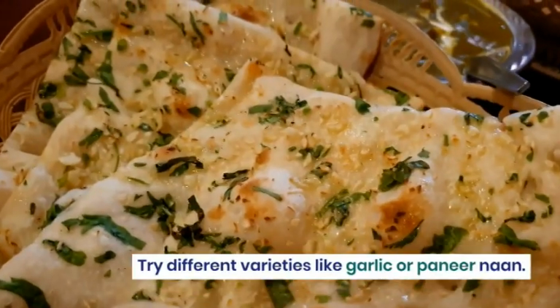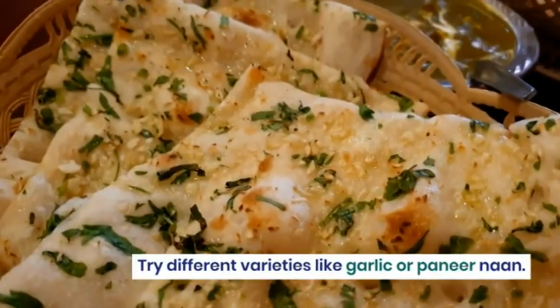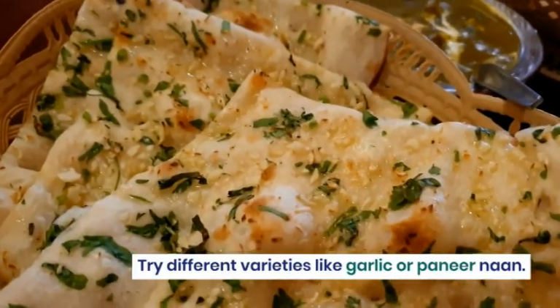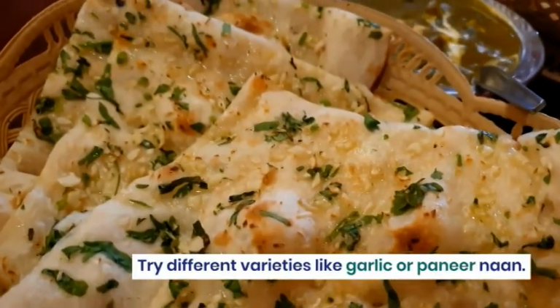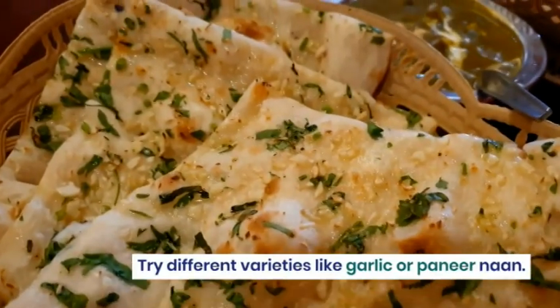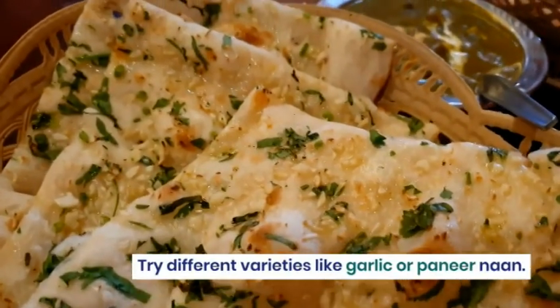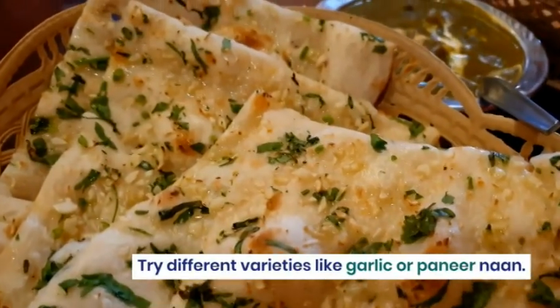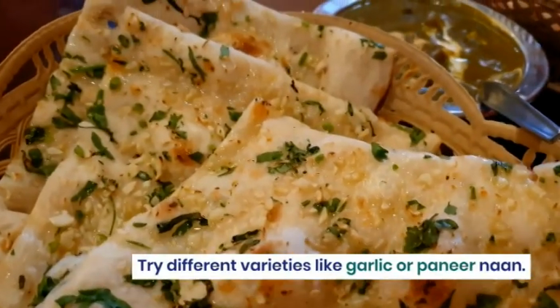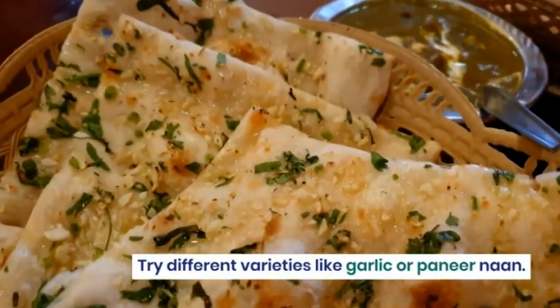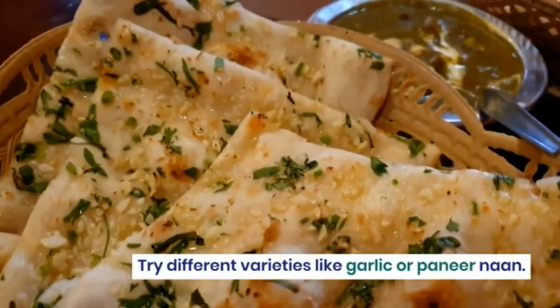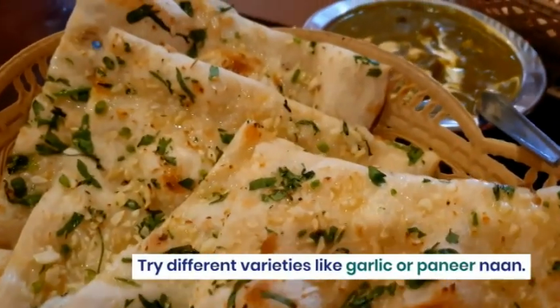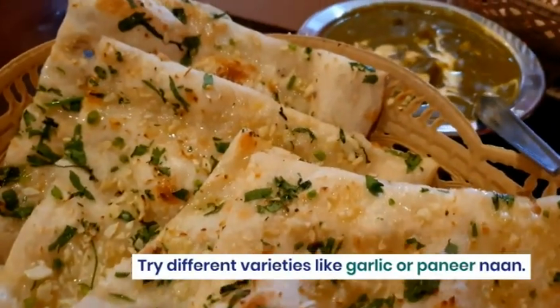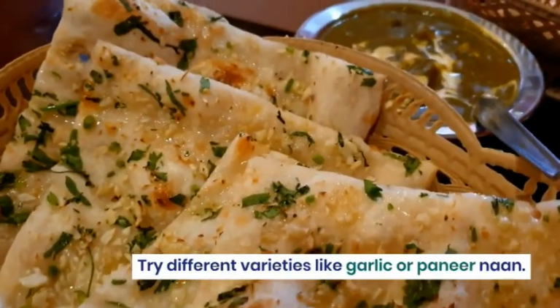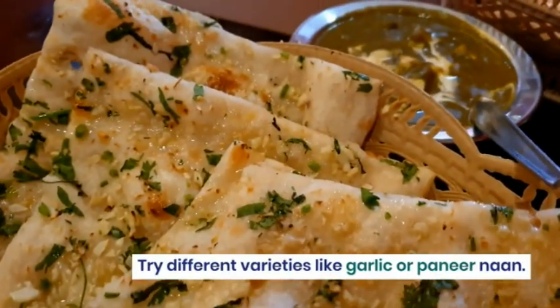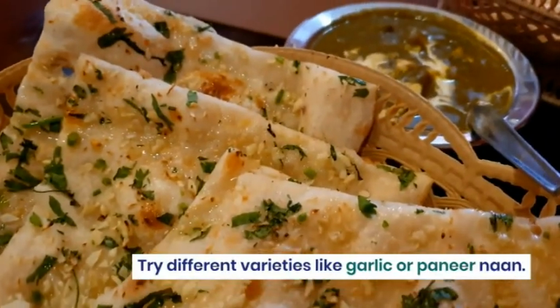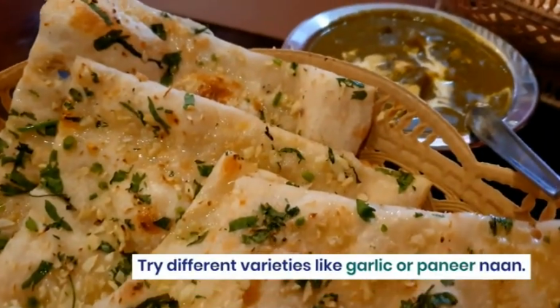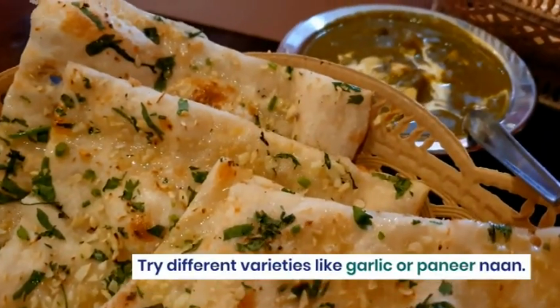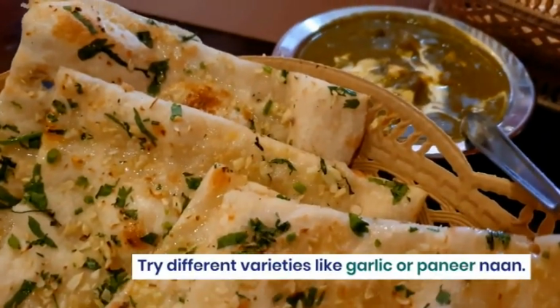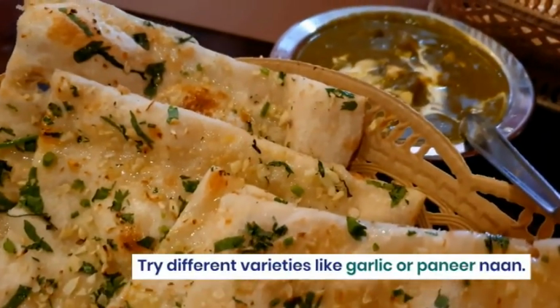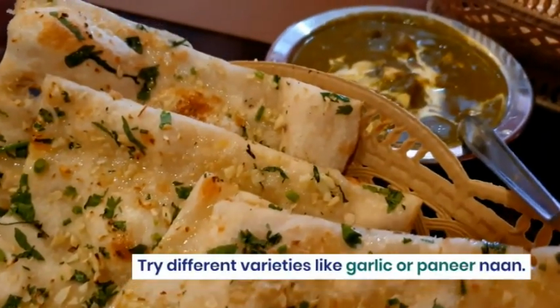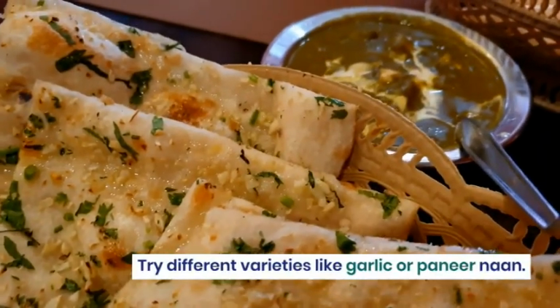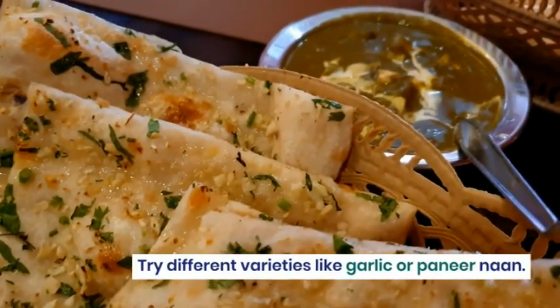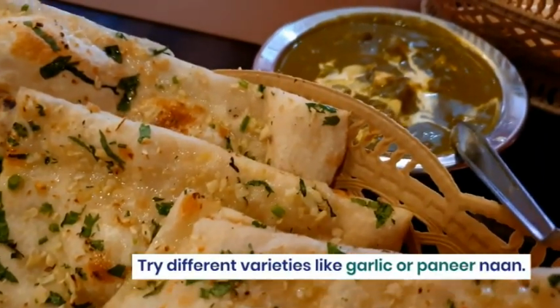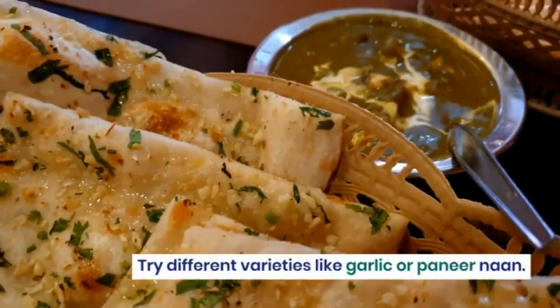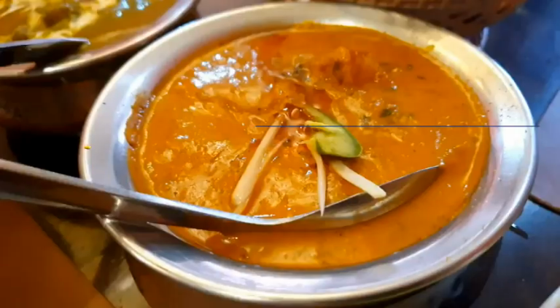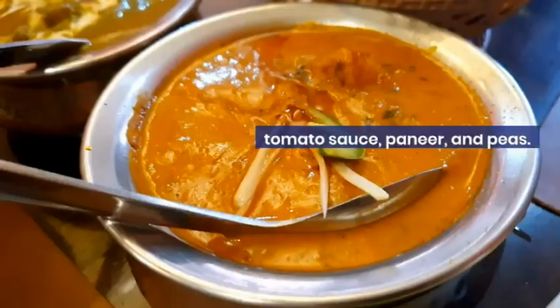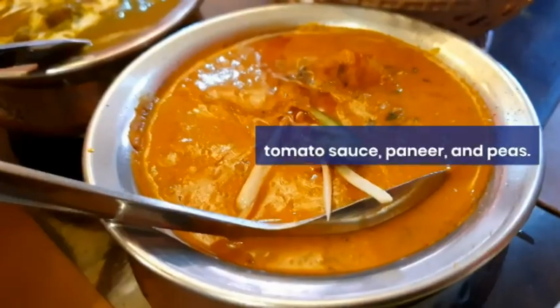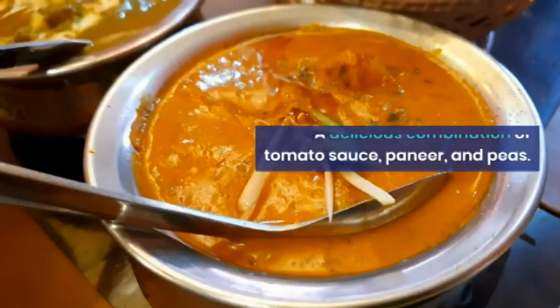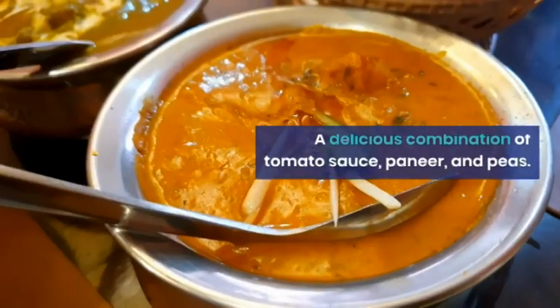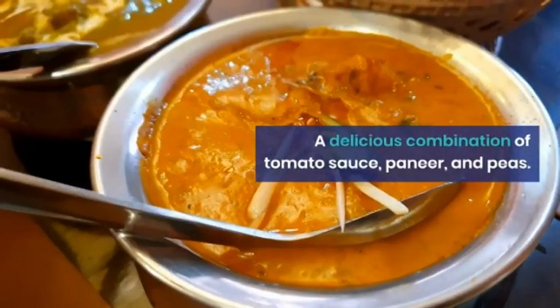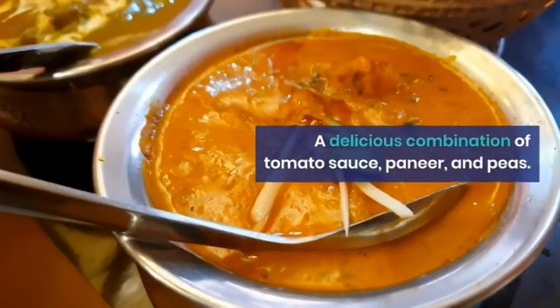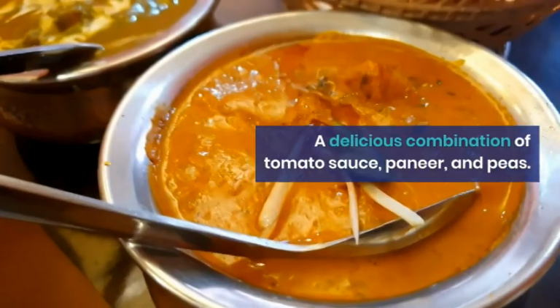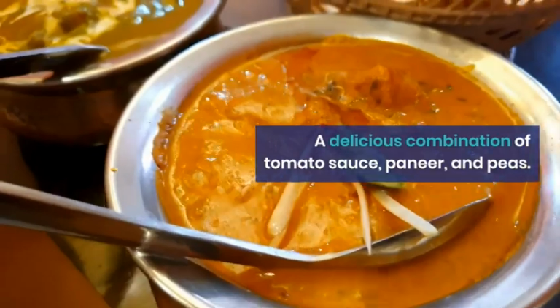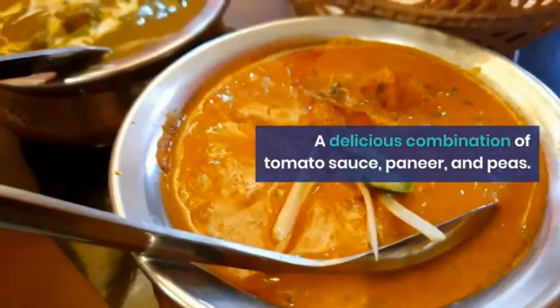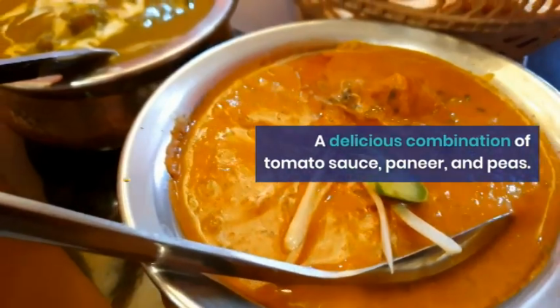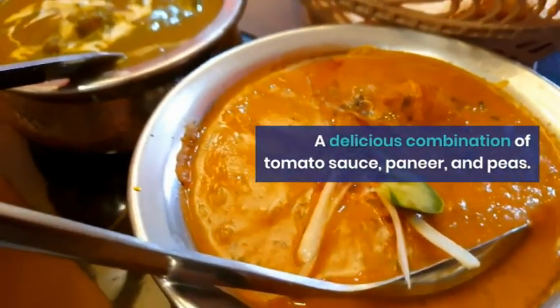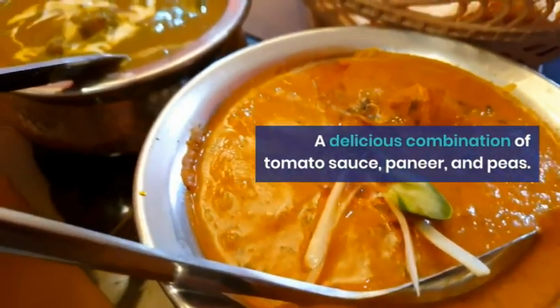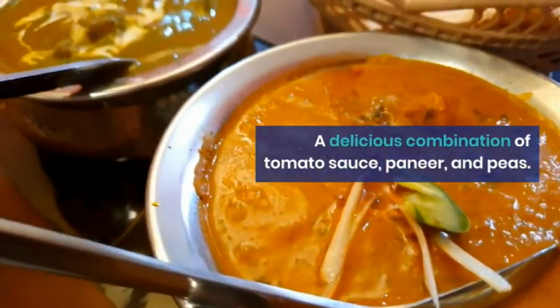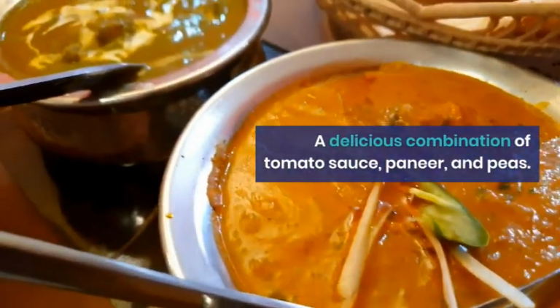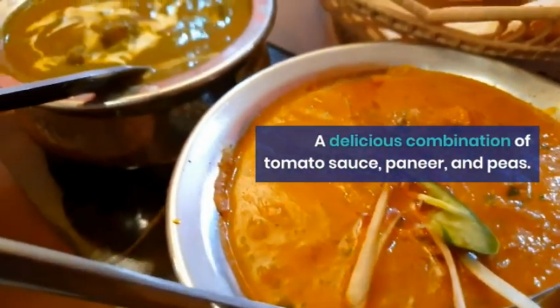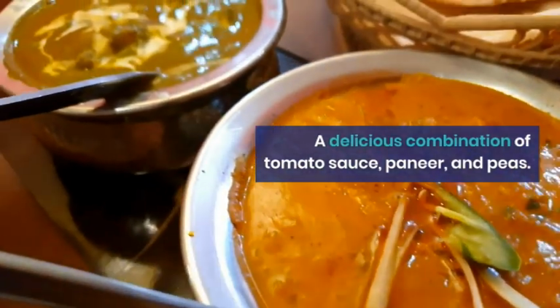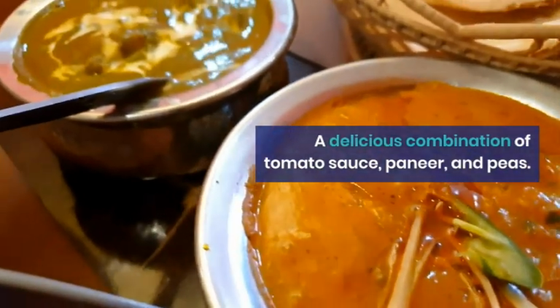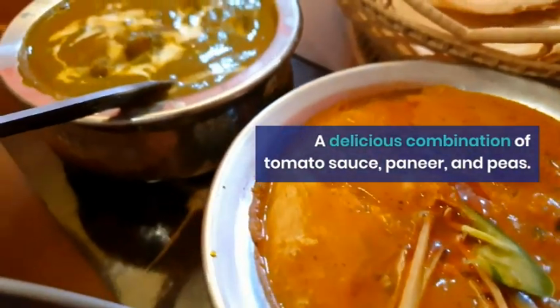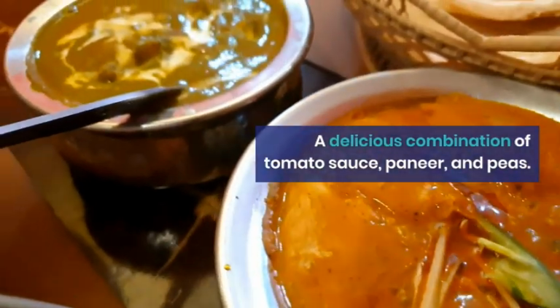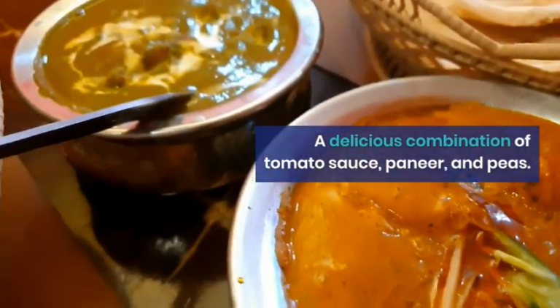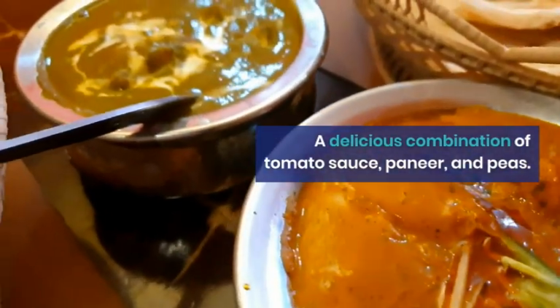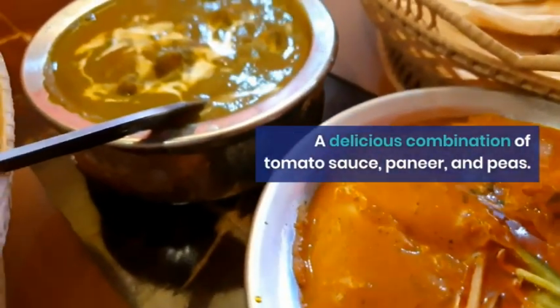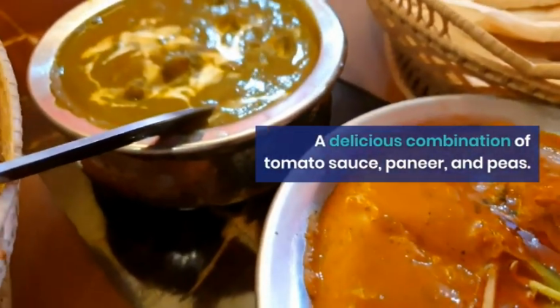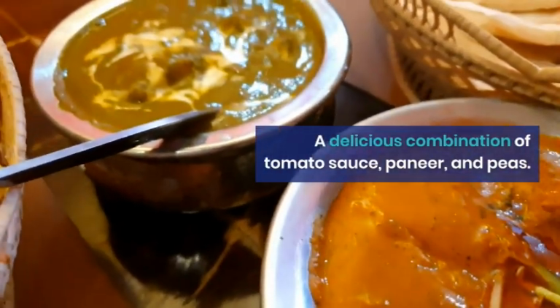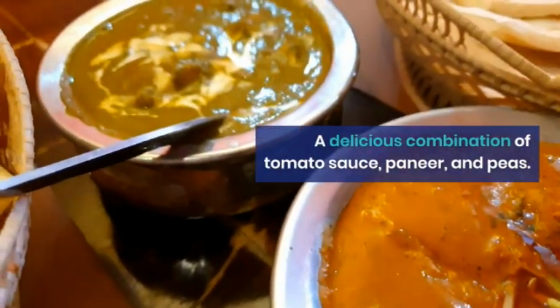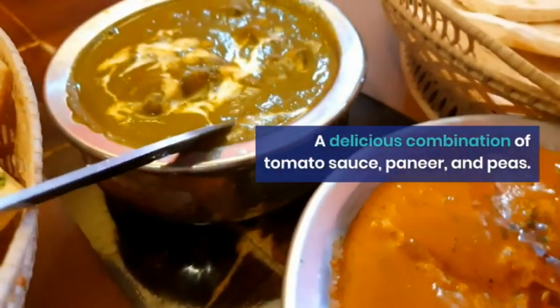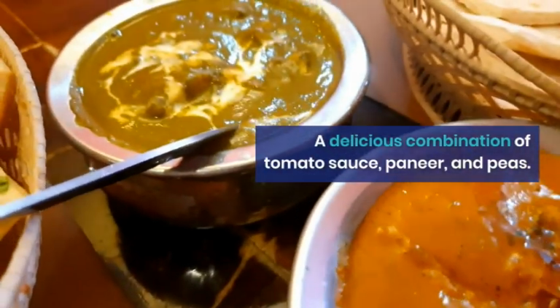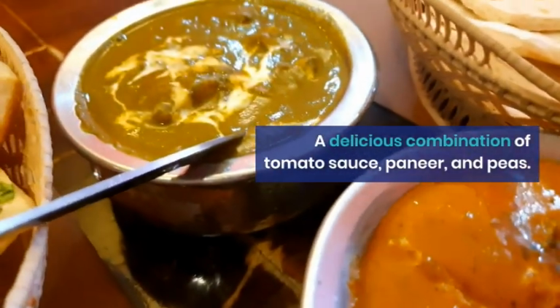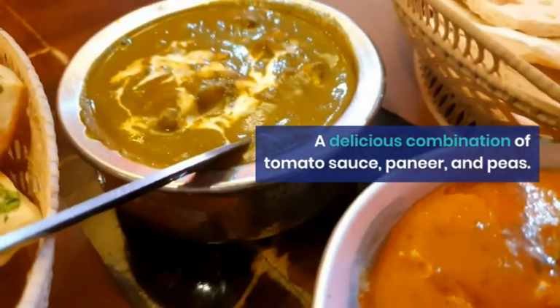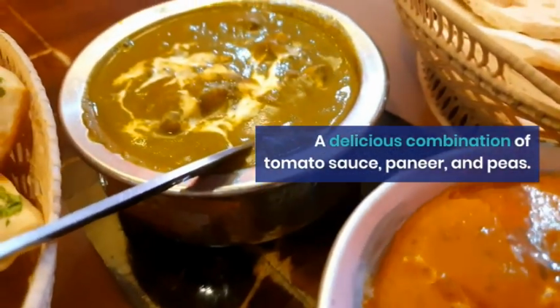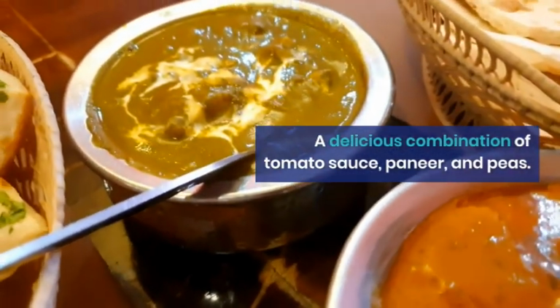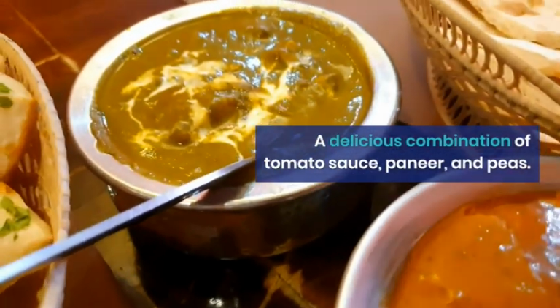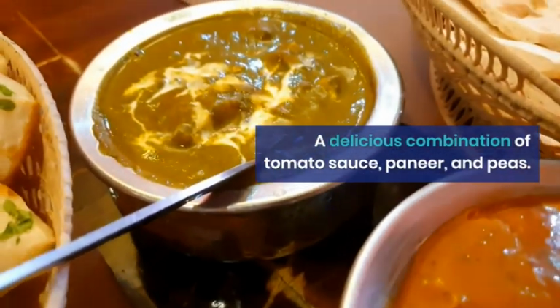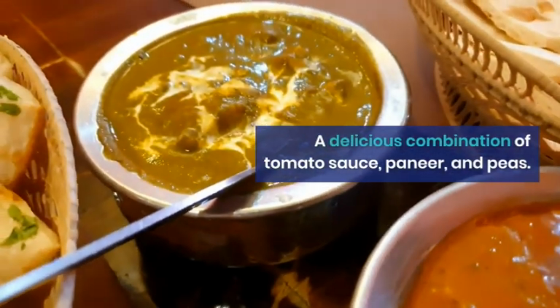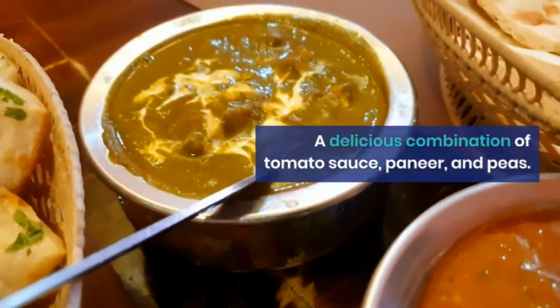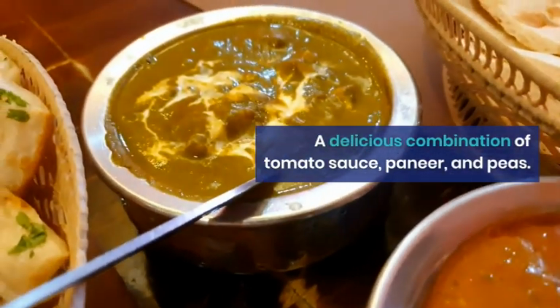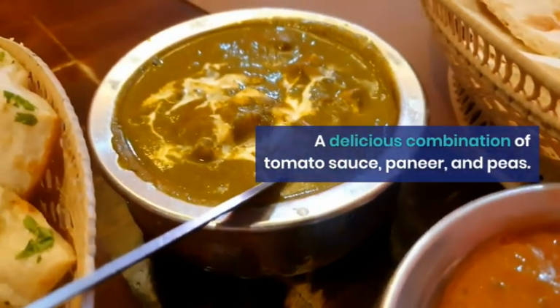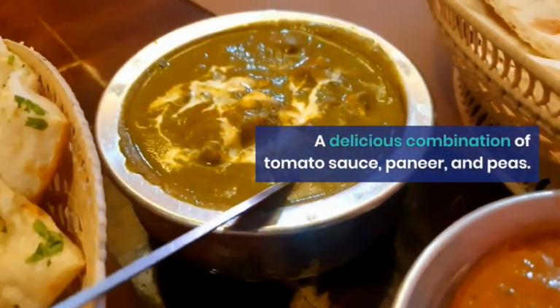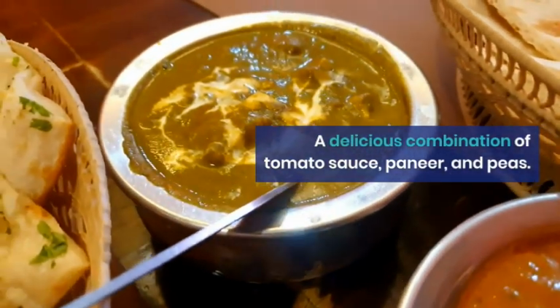A delicious combination of tomato sauce, paneer, and peas. Best enjoyed with rice or naan.